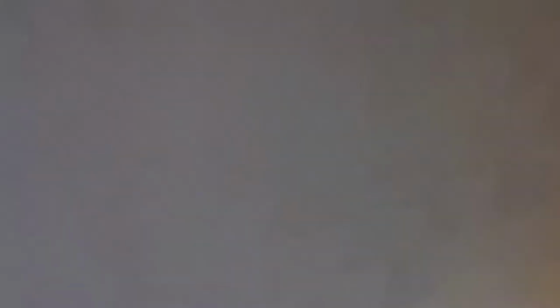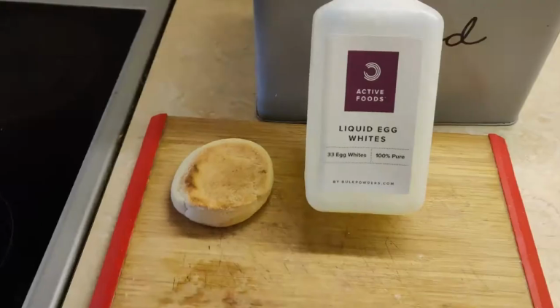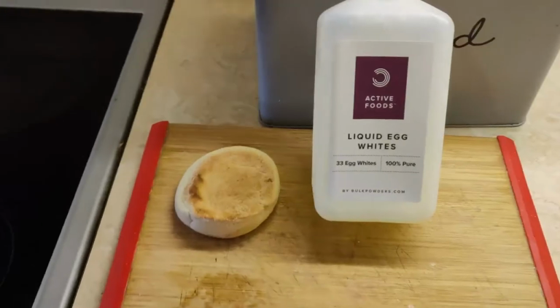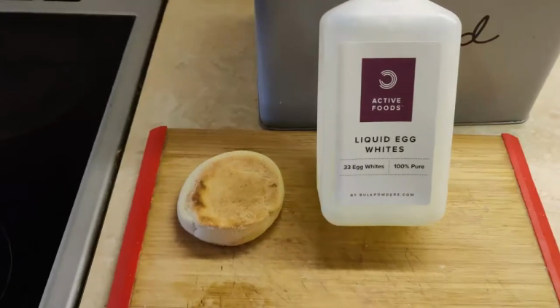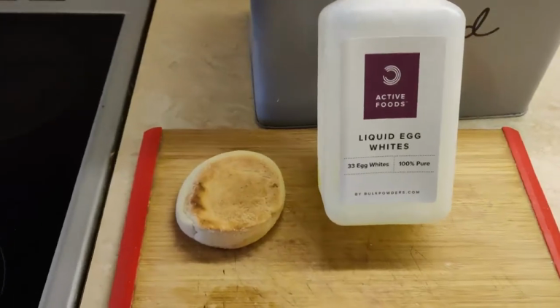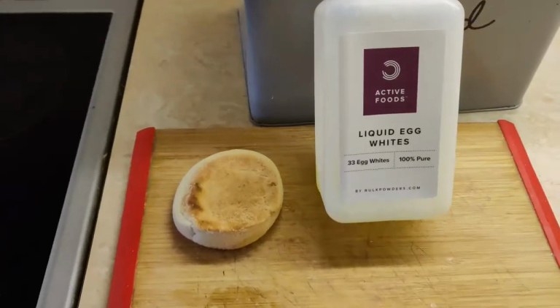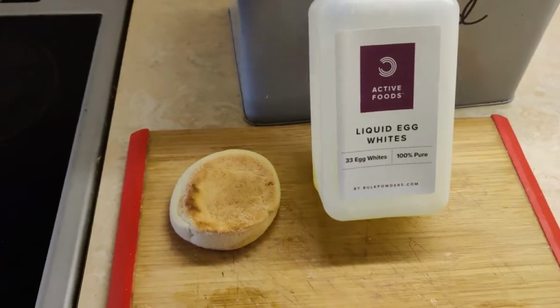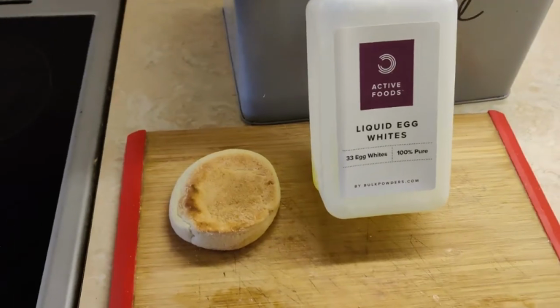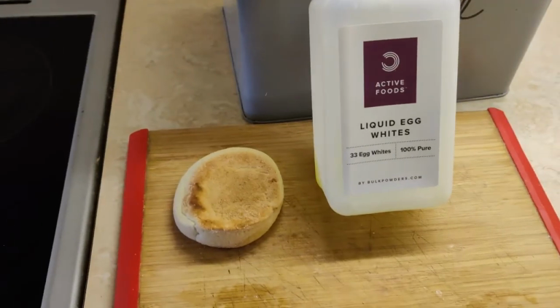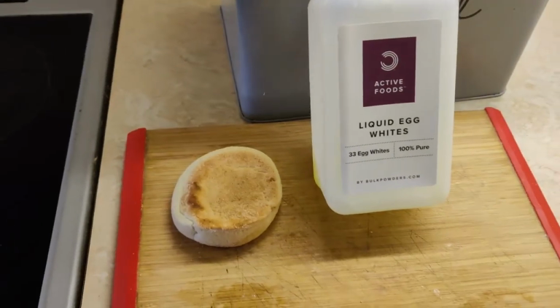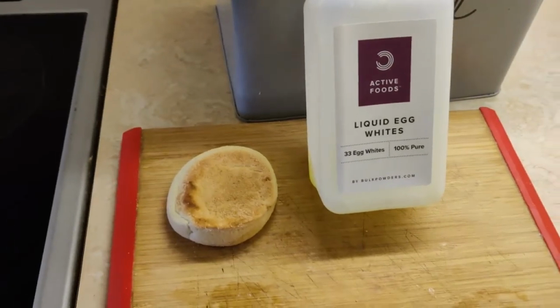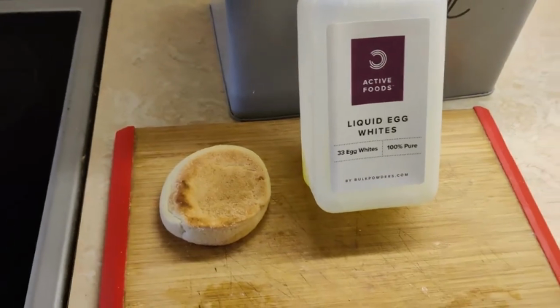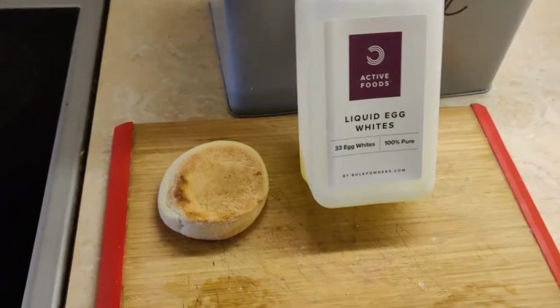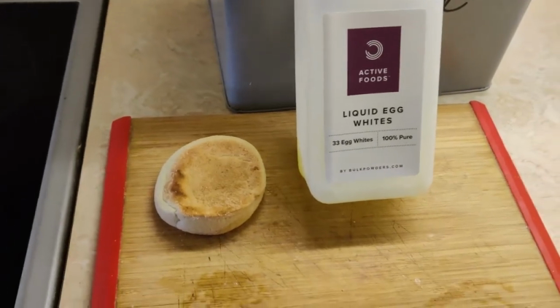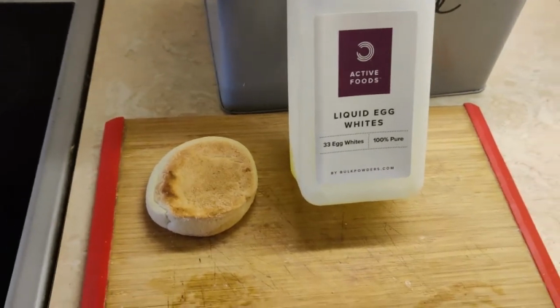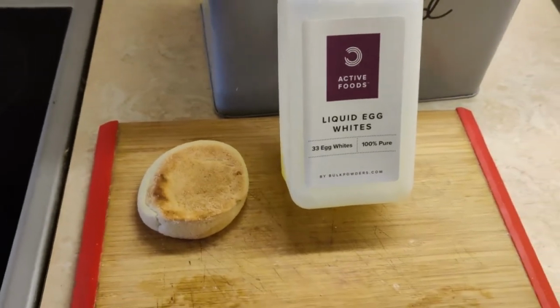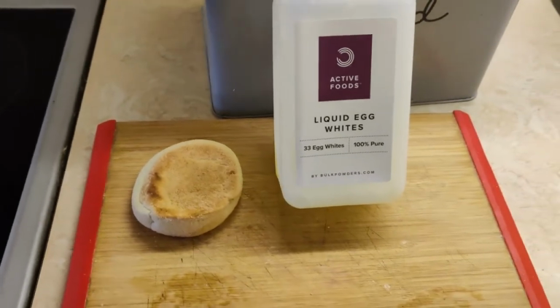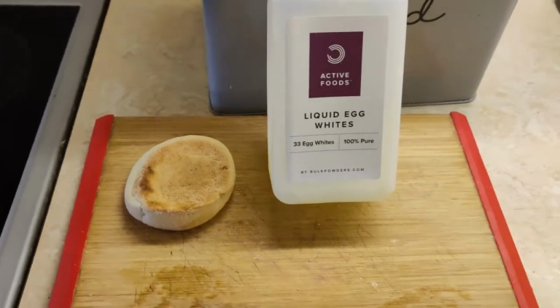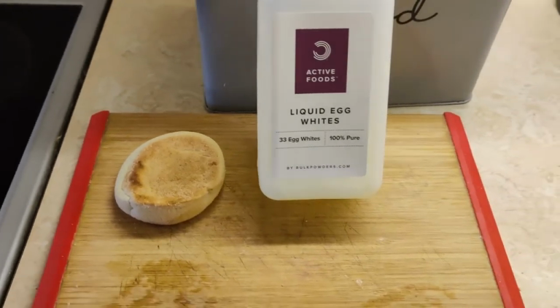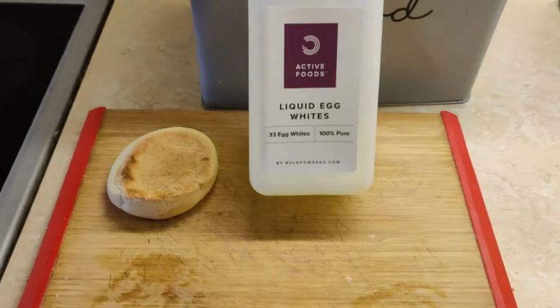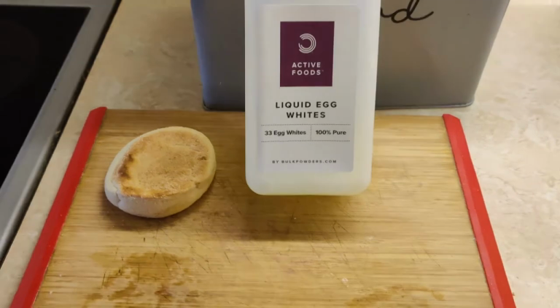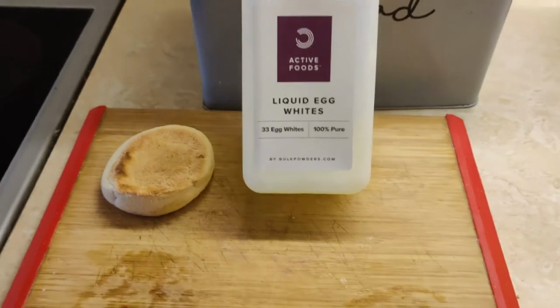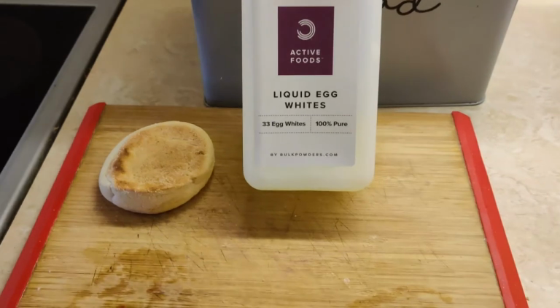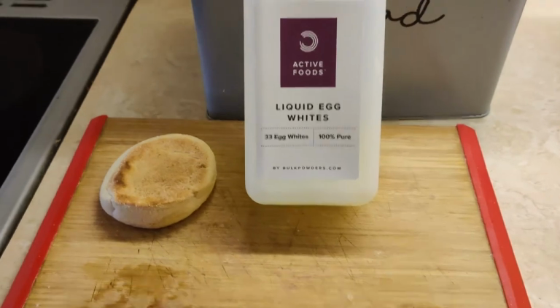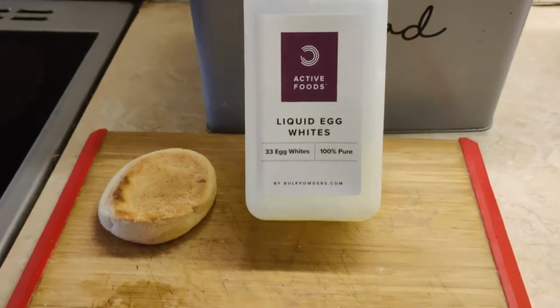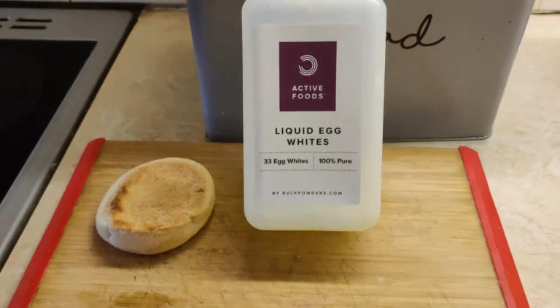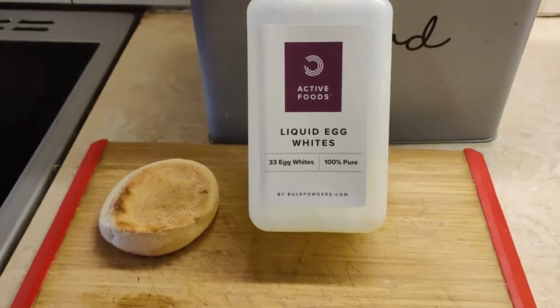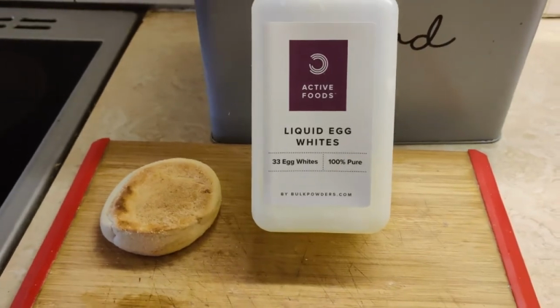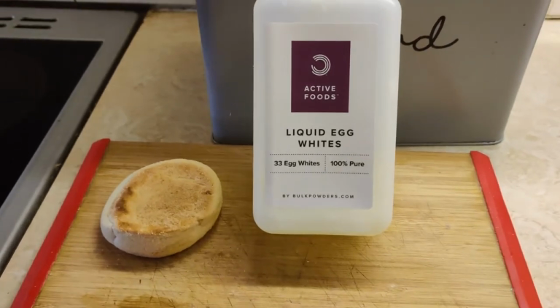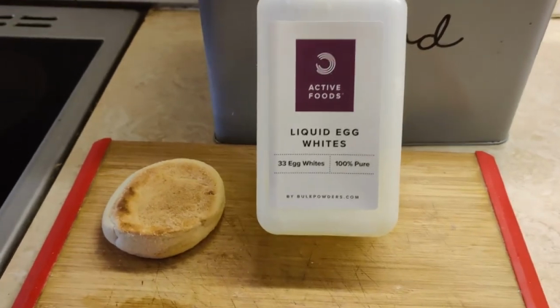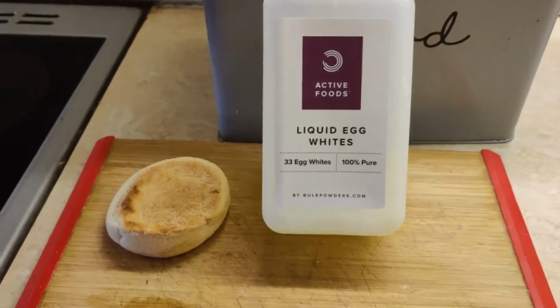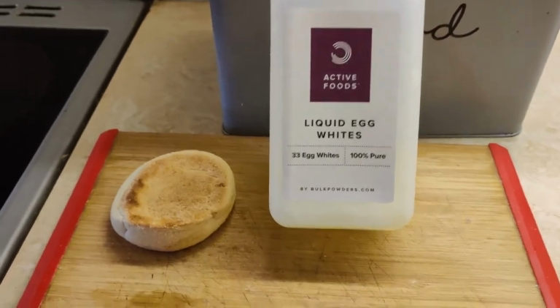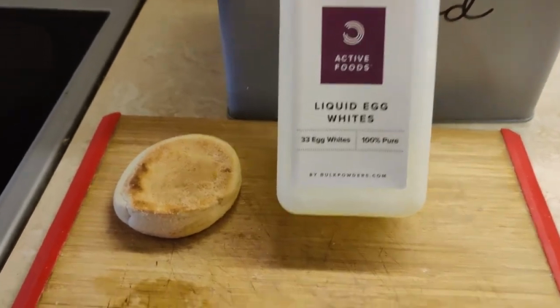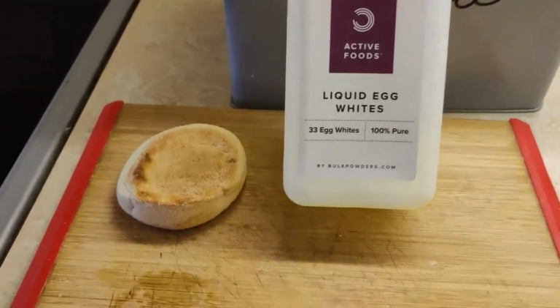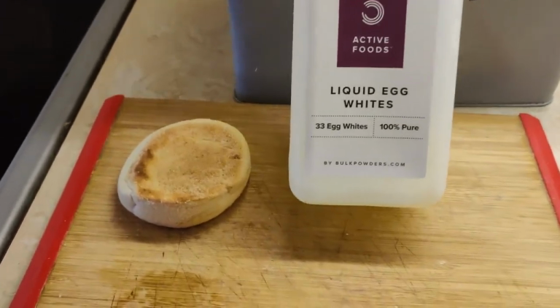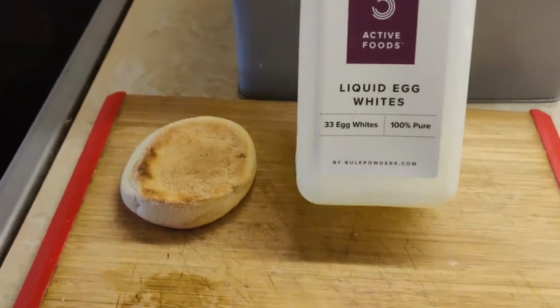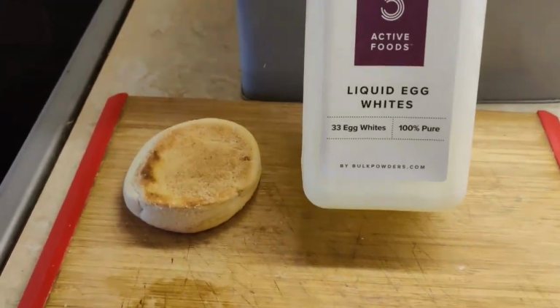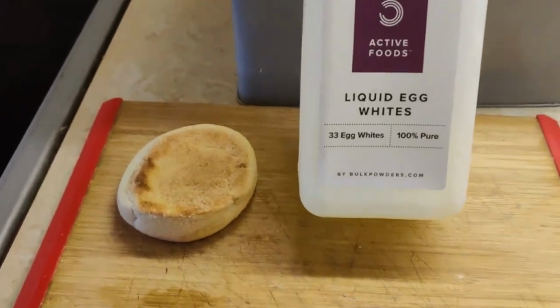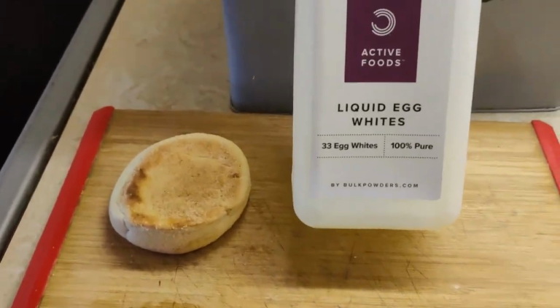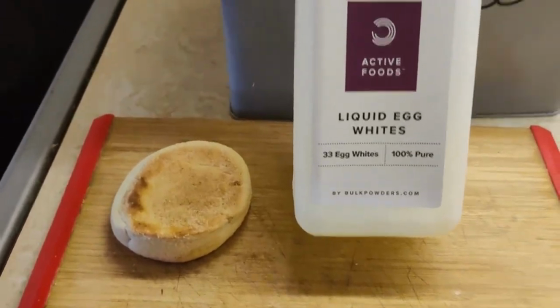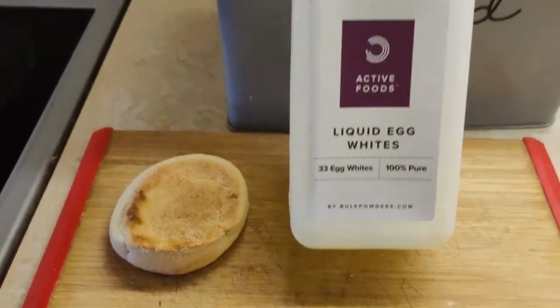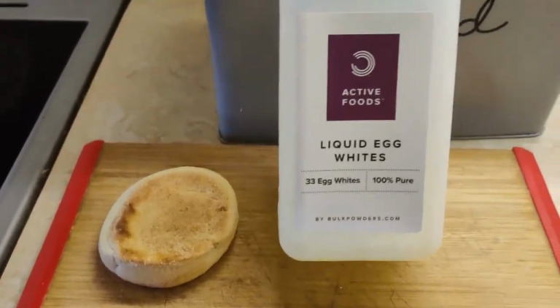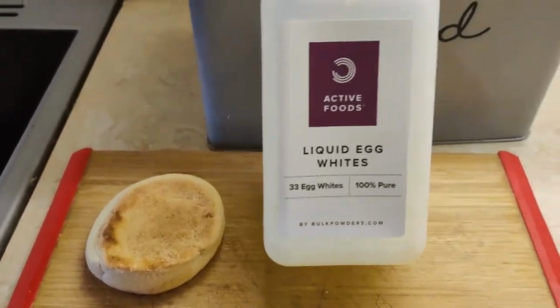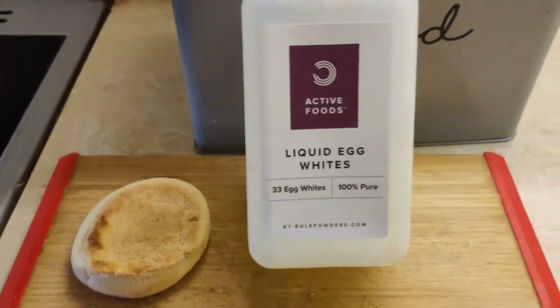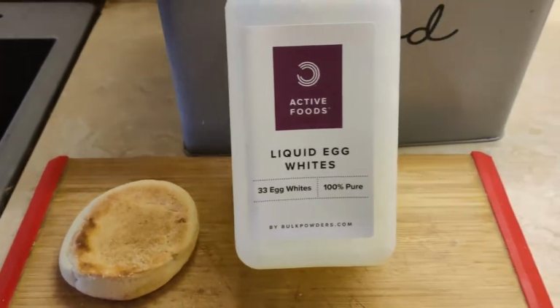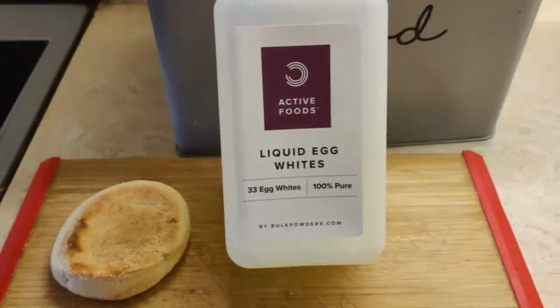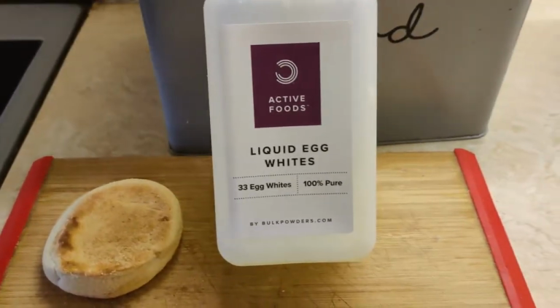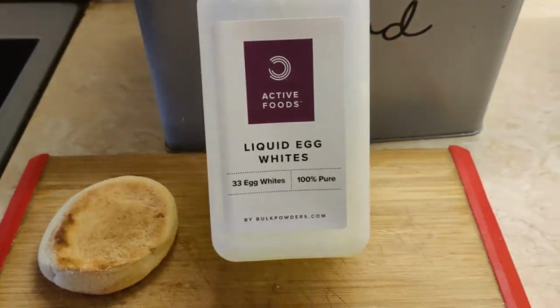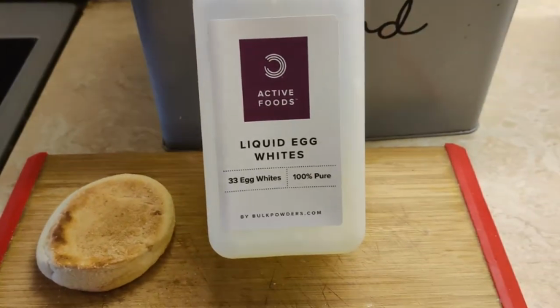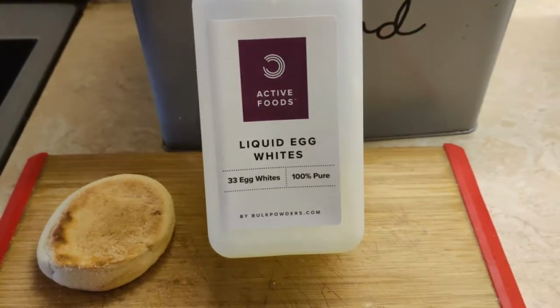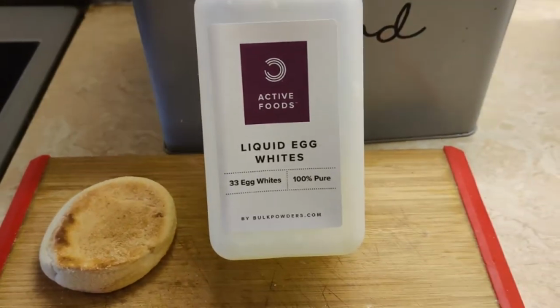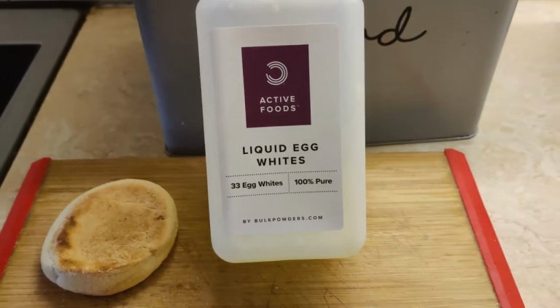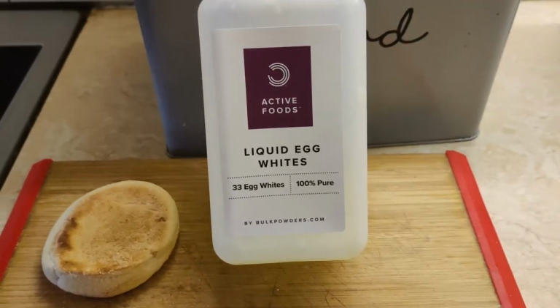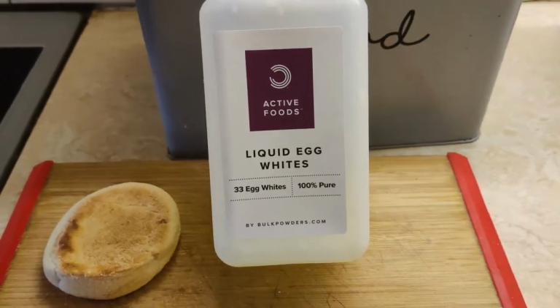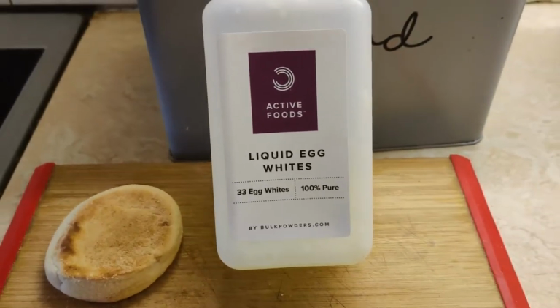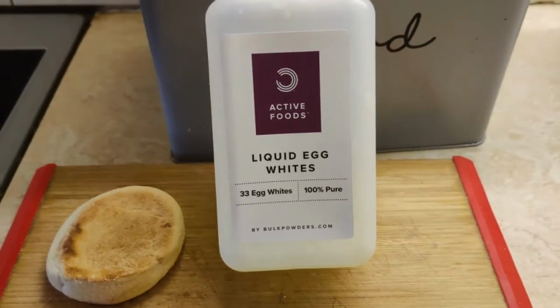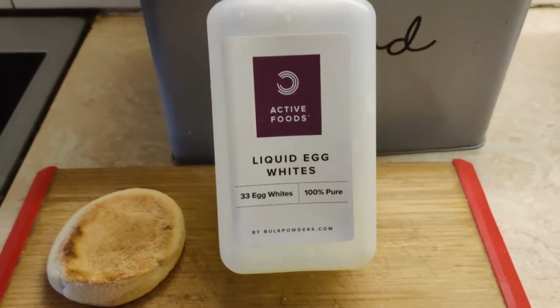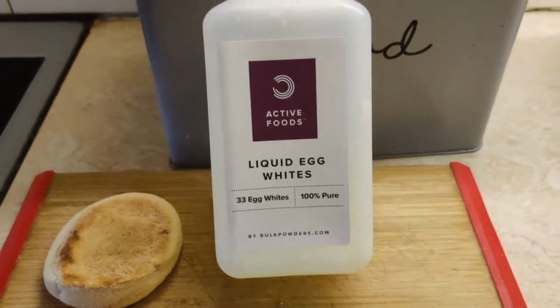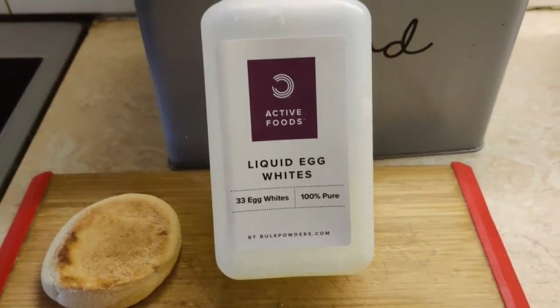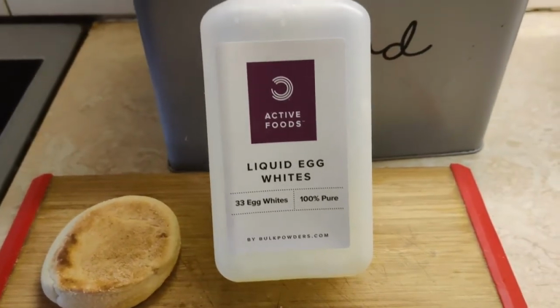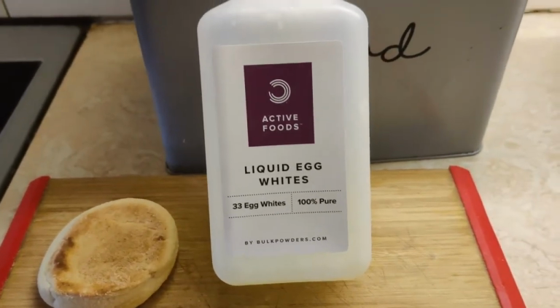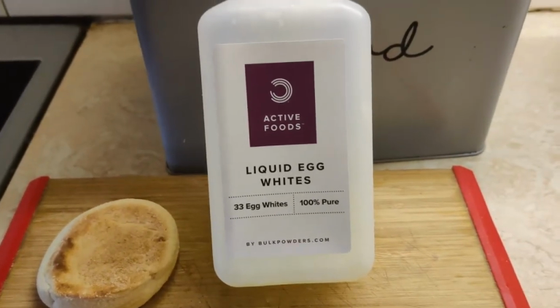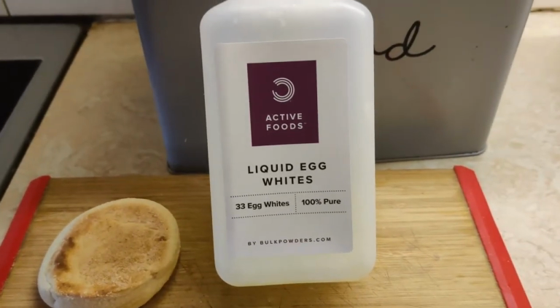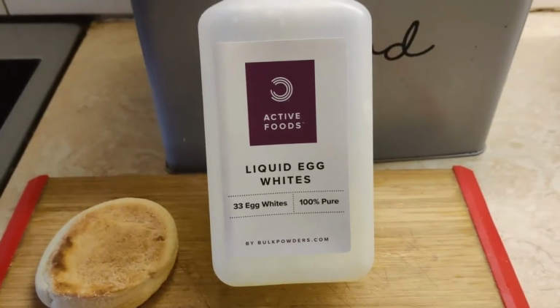For this recipe you'll only need two ingredients: an English muffin and some liquid egg whites.